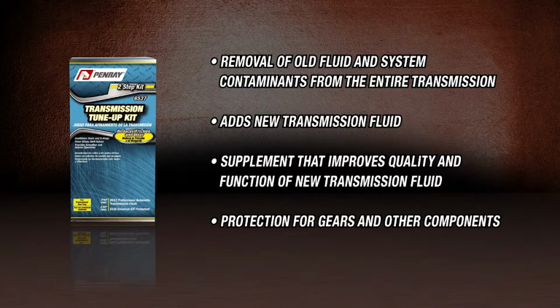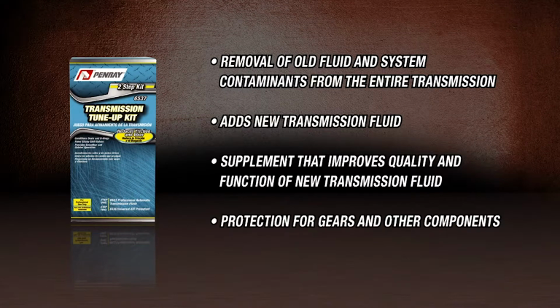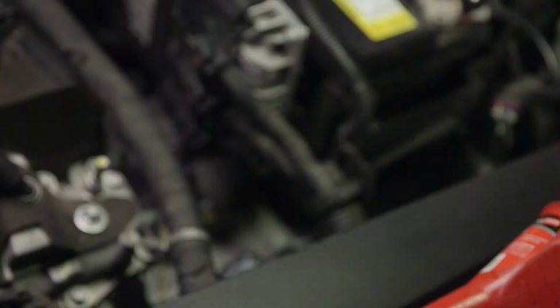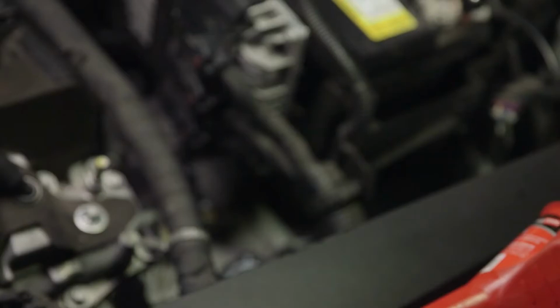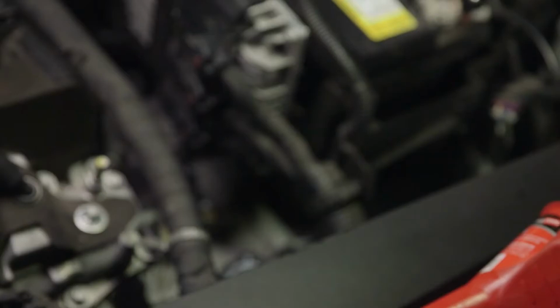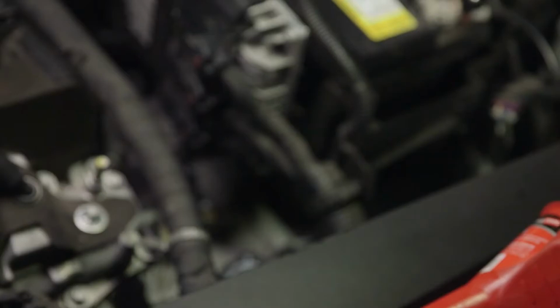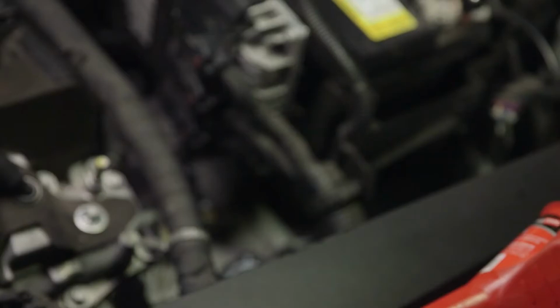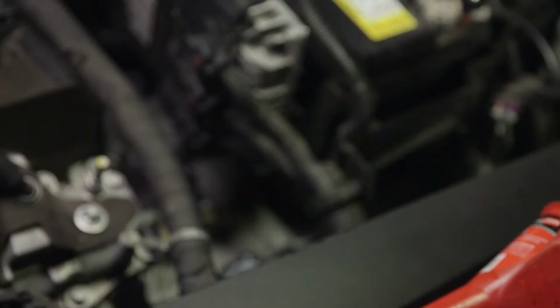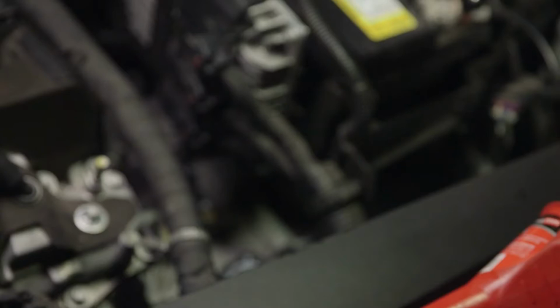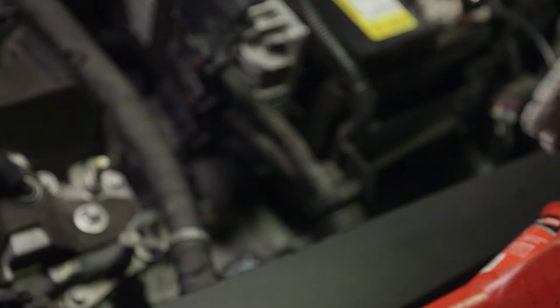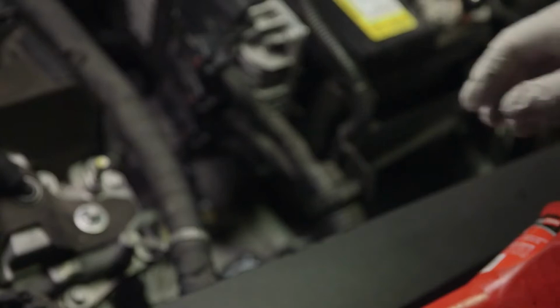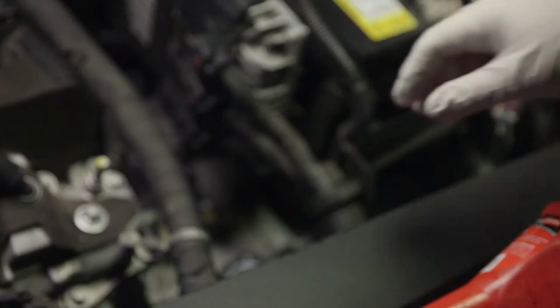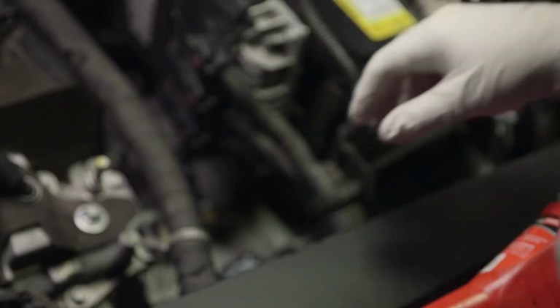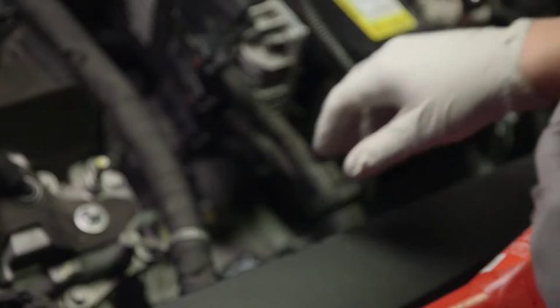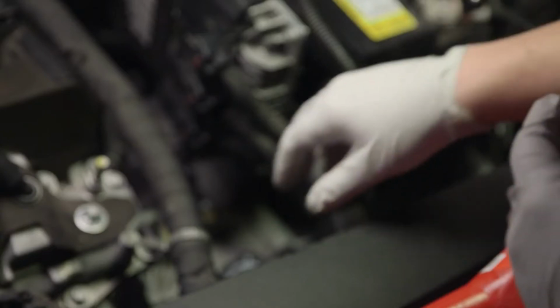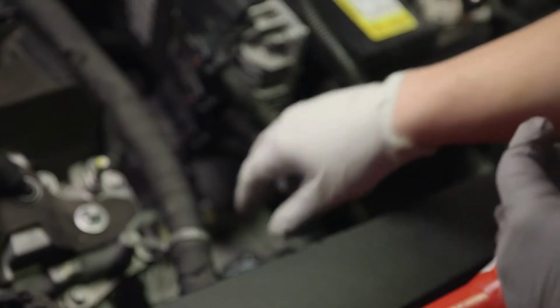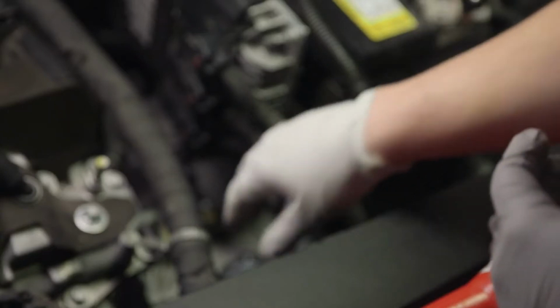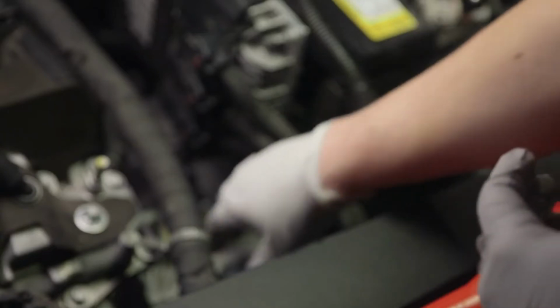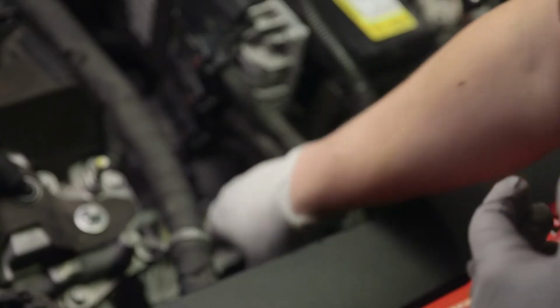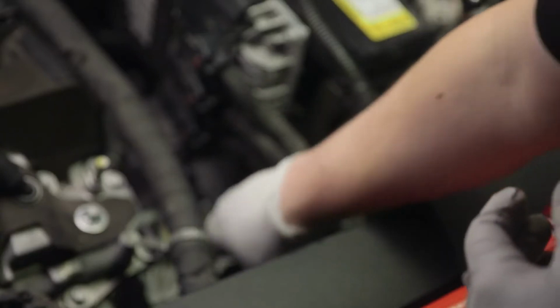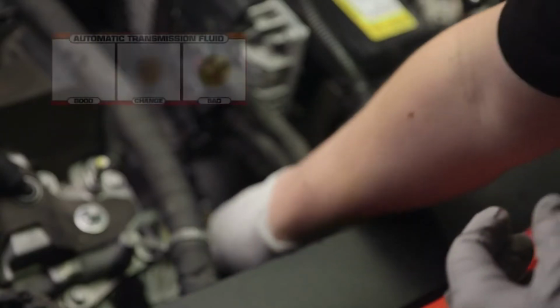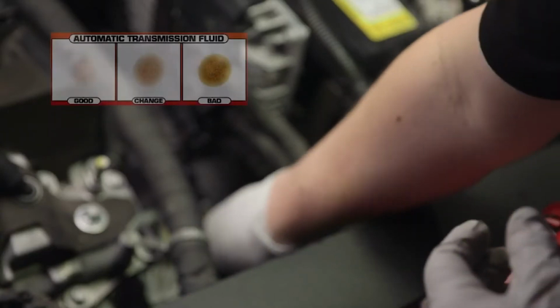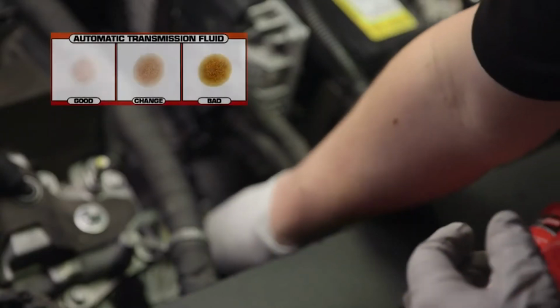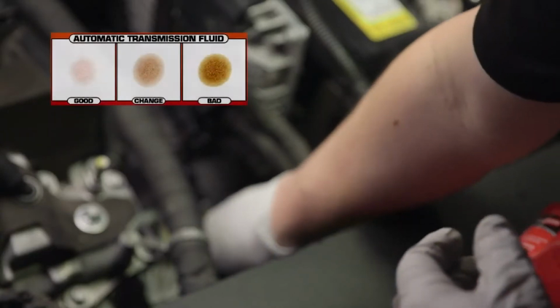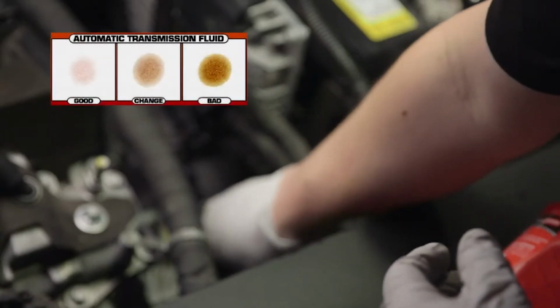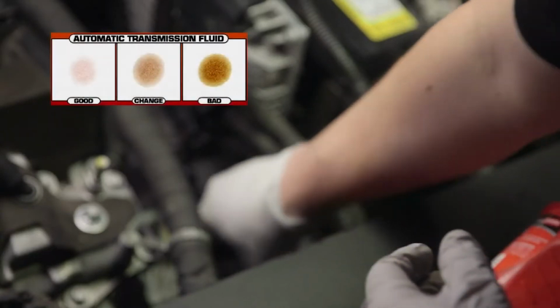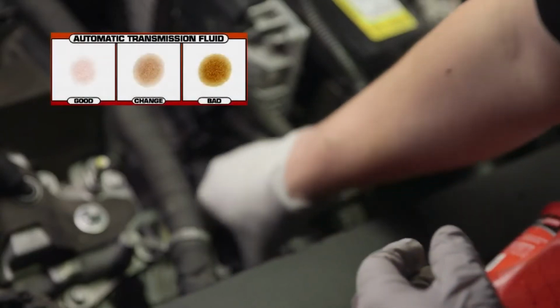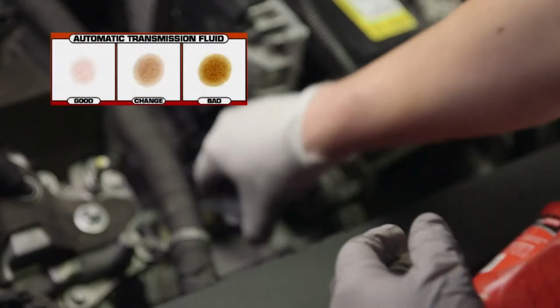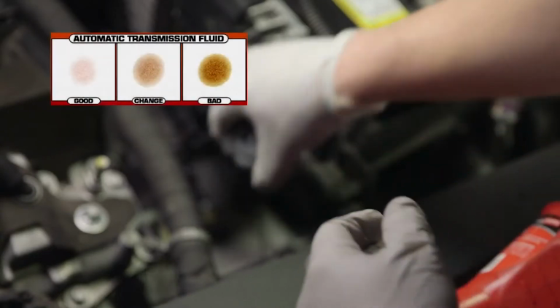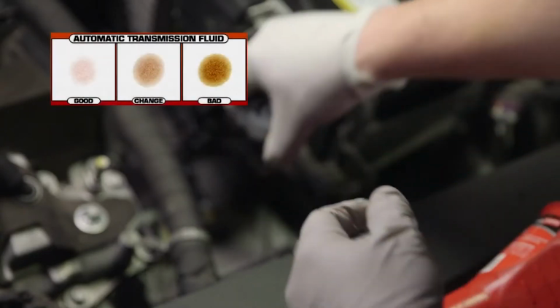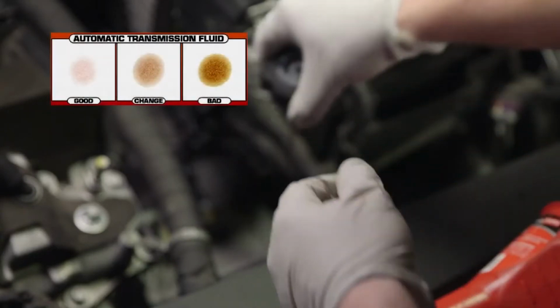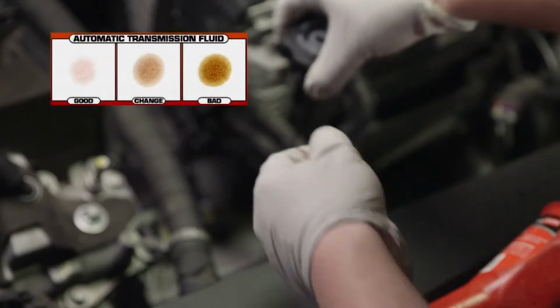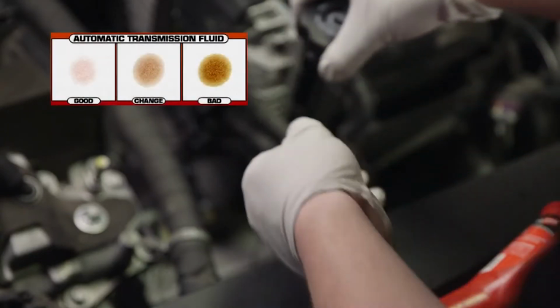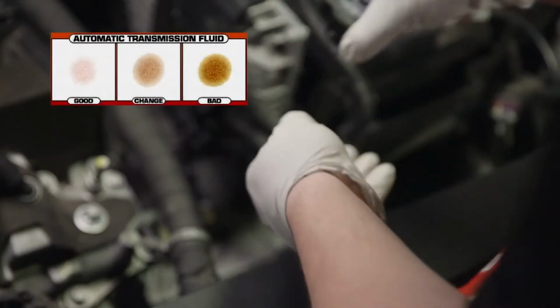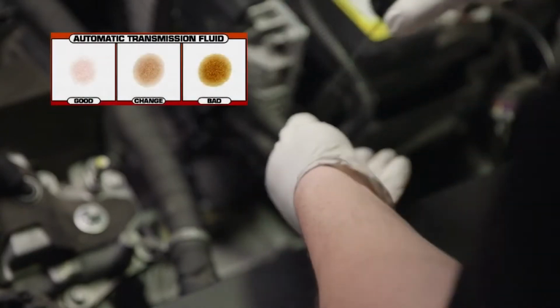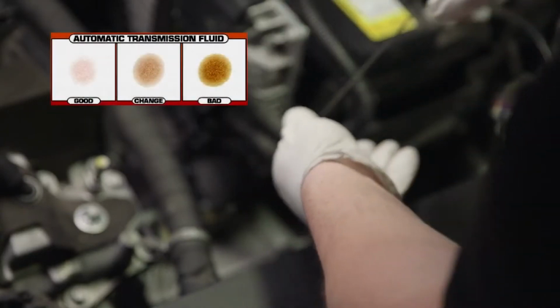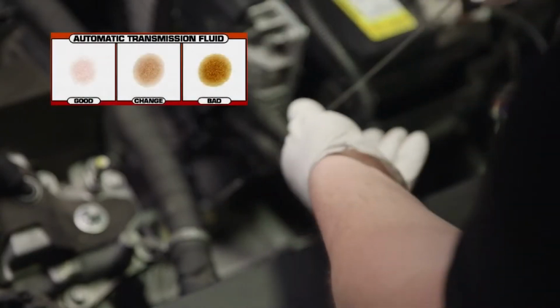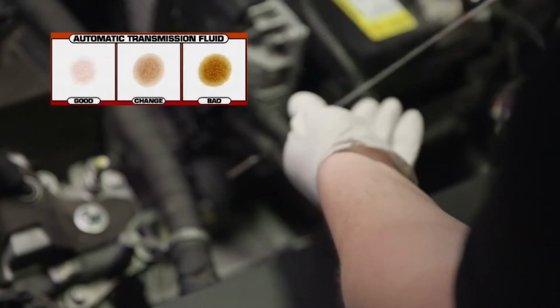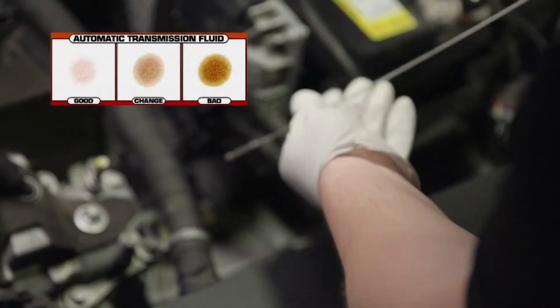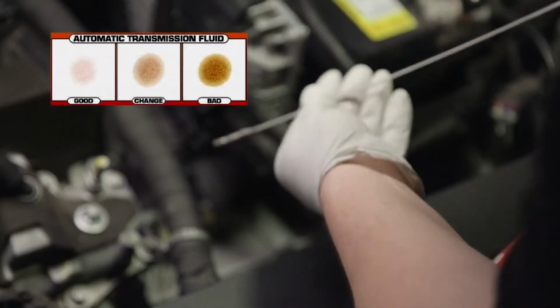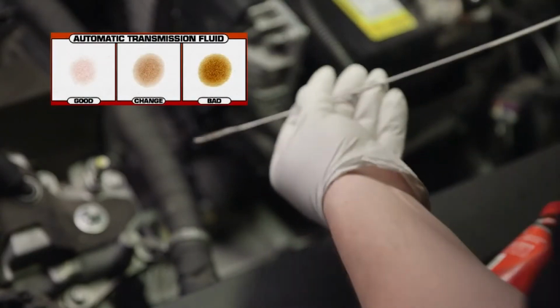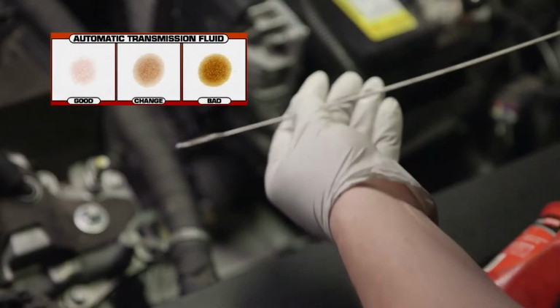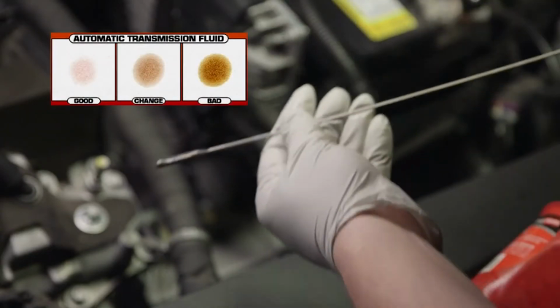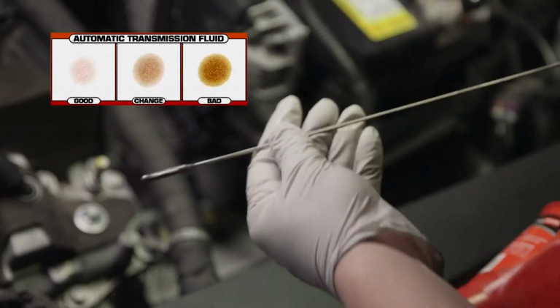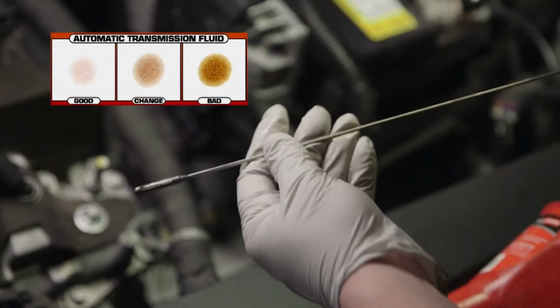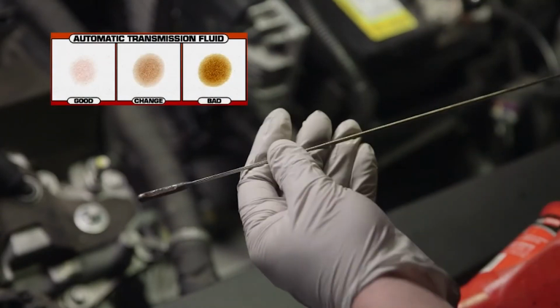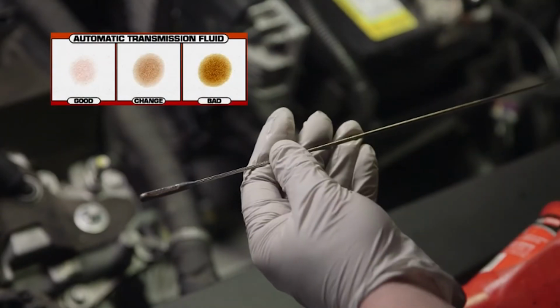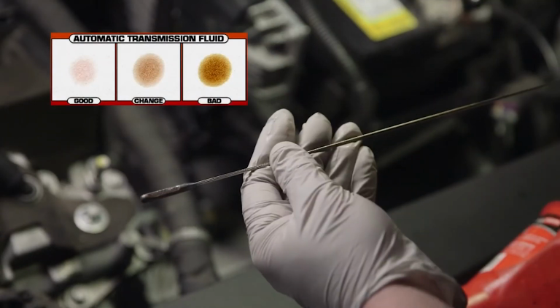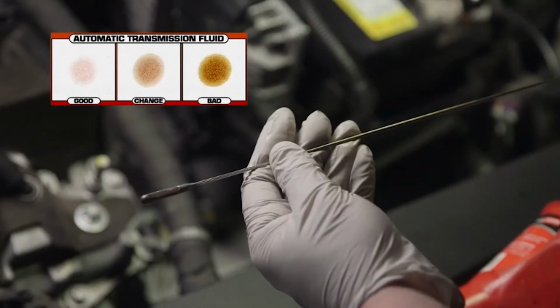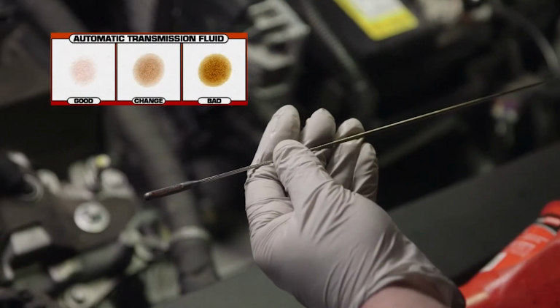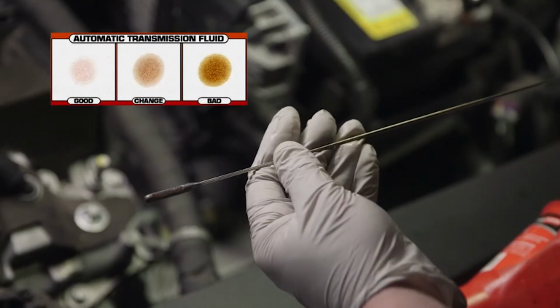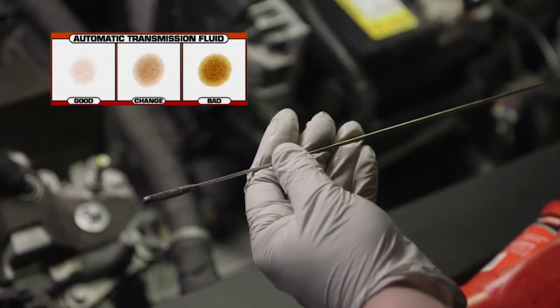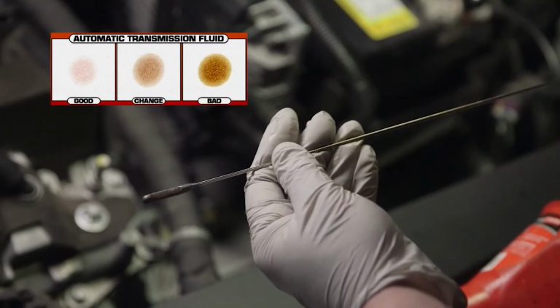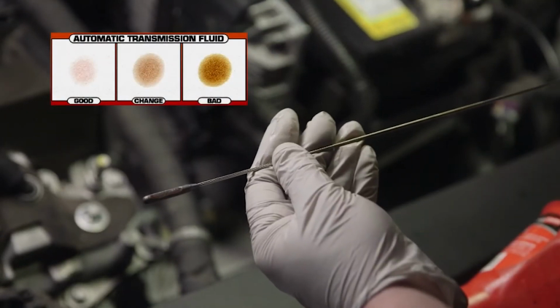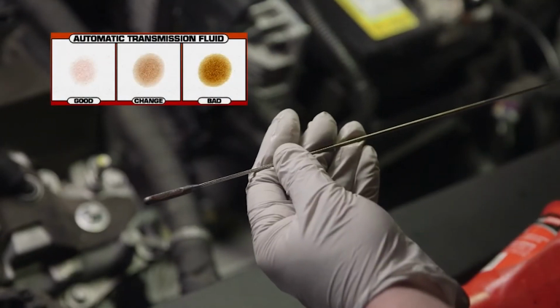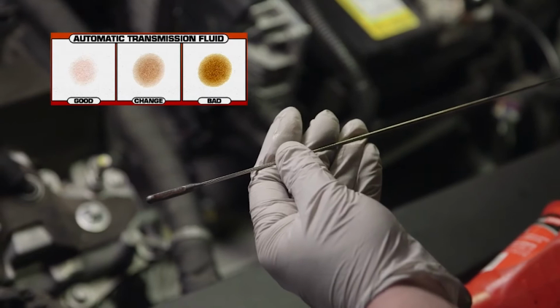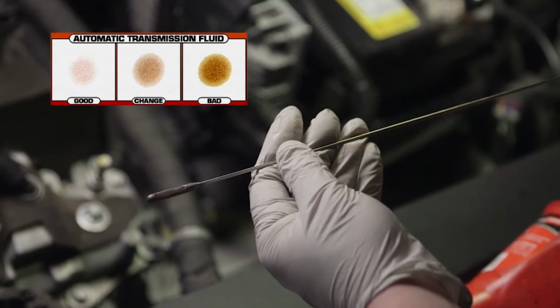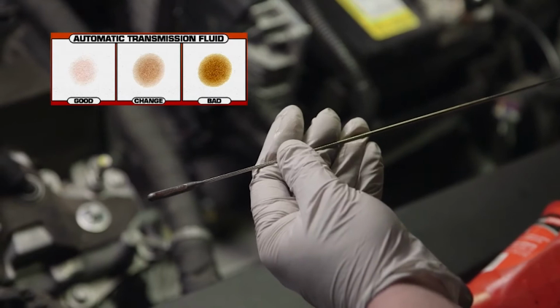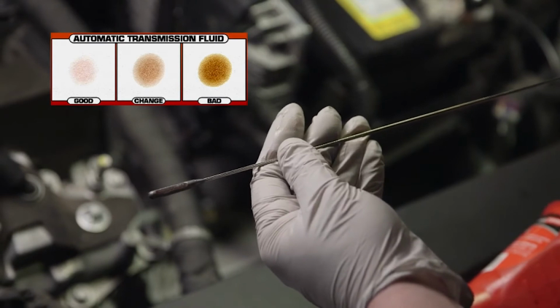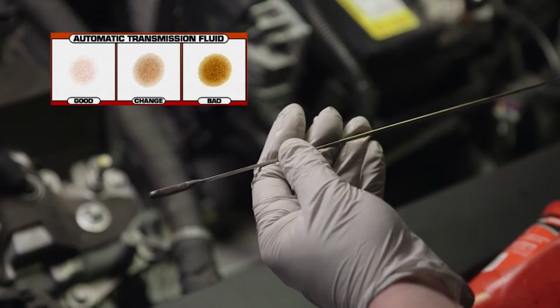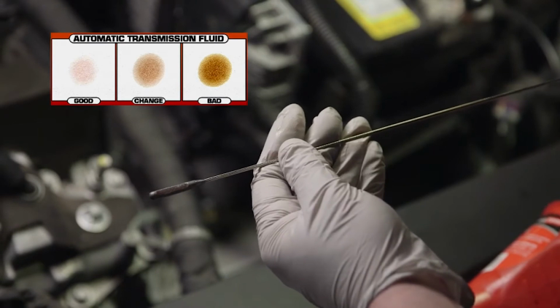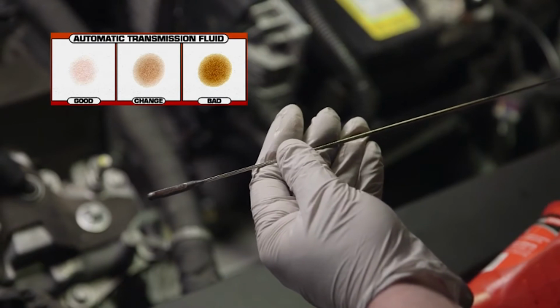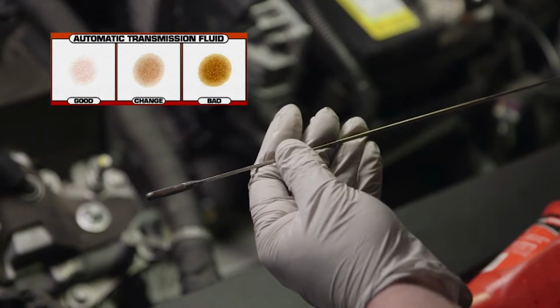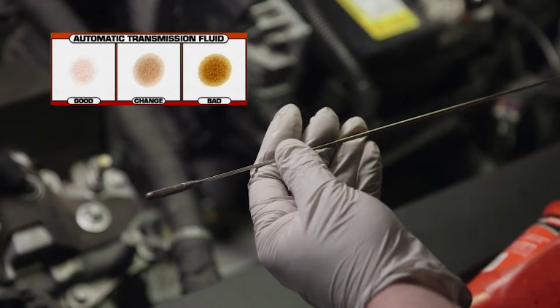The first step is inspecting the vehicle's transmission fluid to determine if a service is necessary. A fluid test kit may be used.